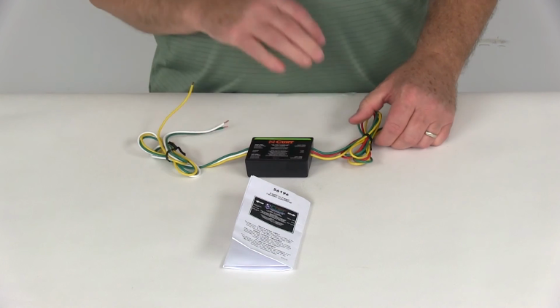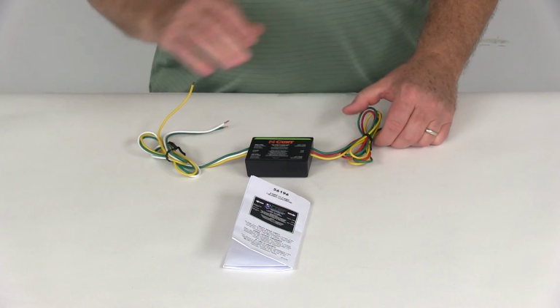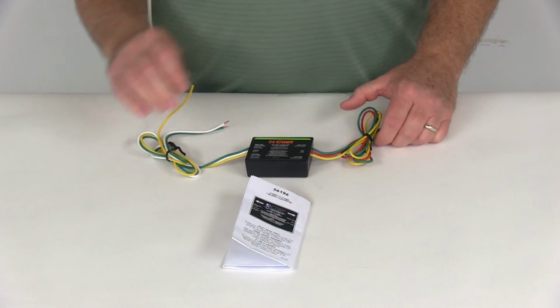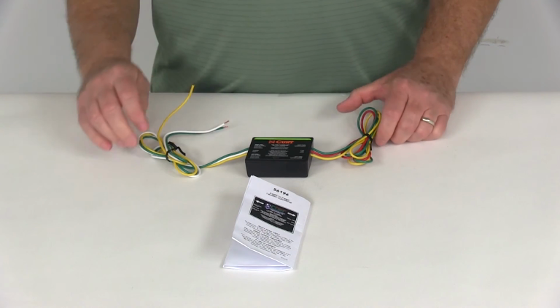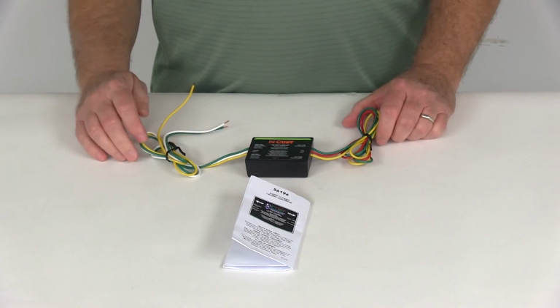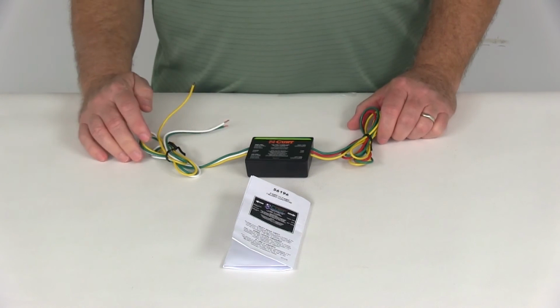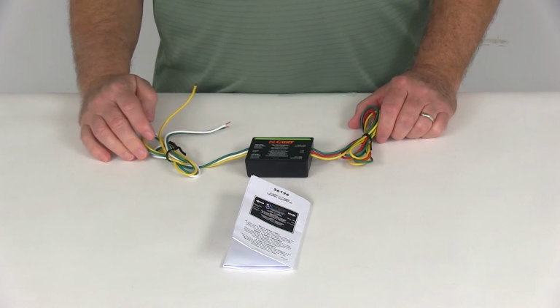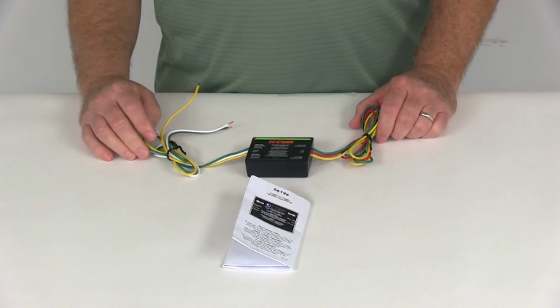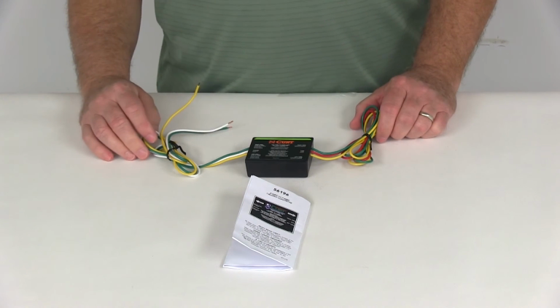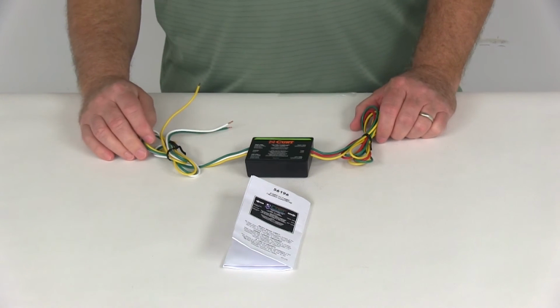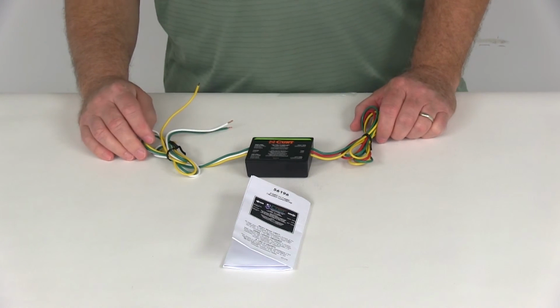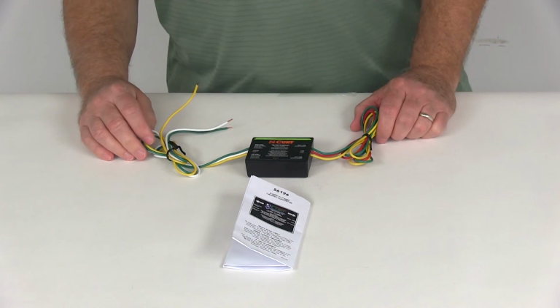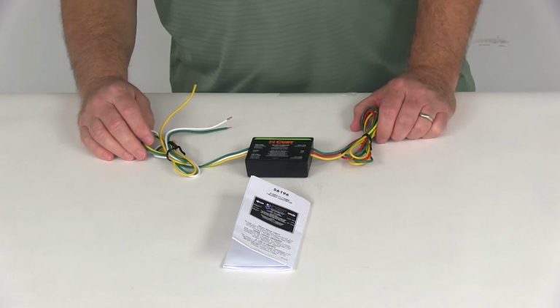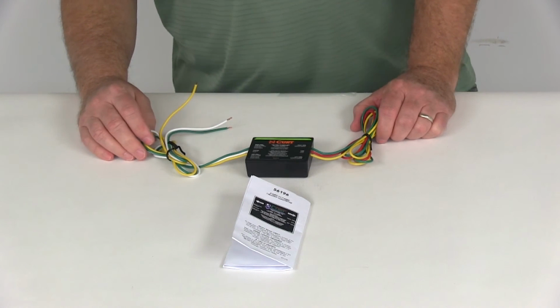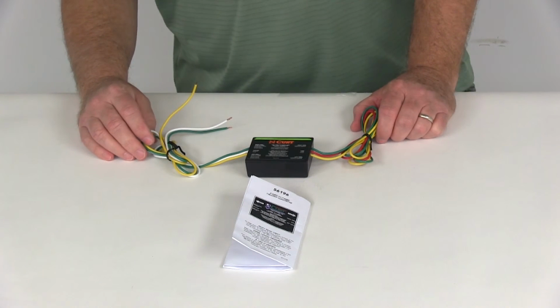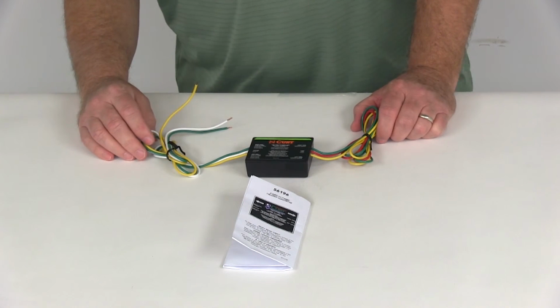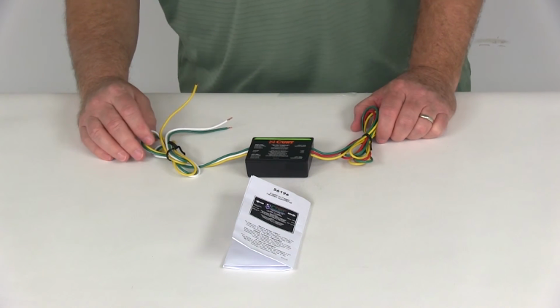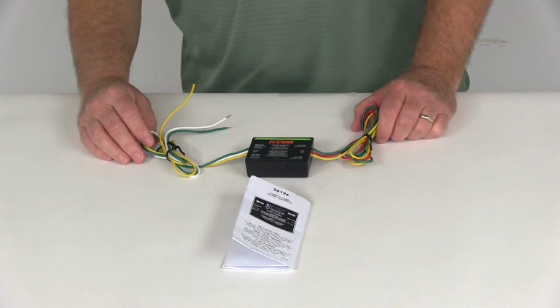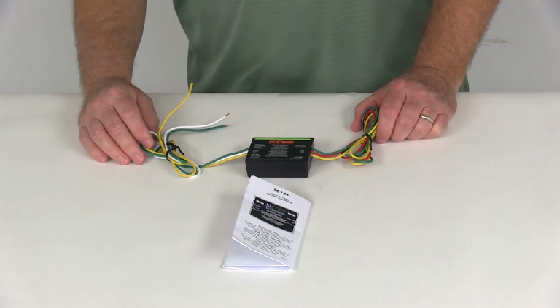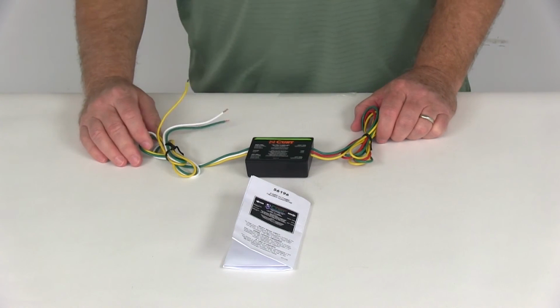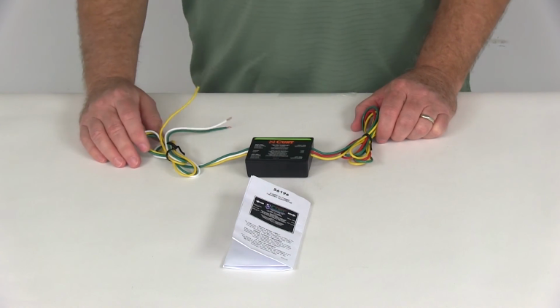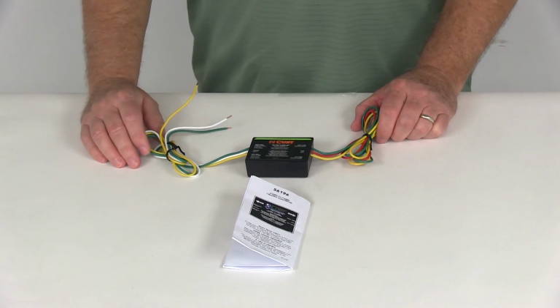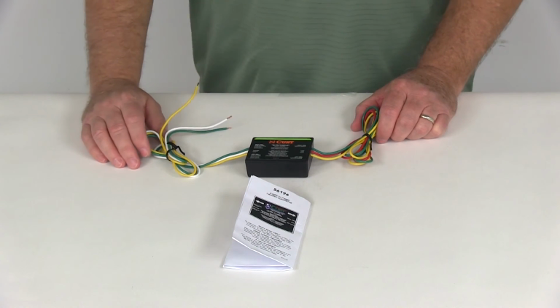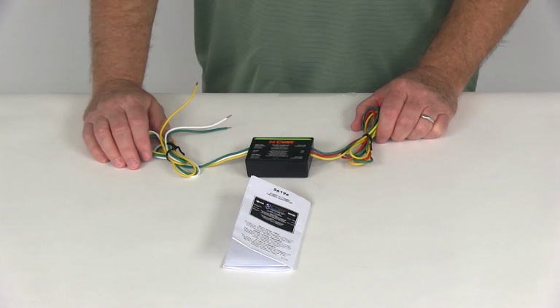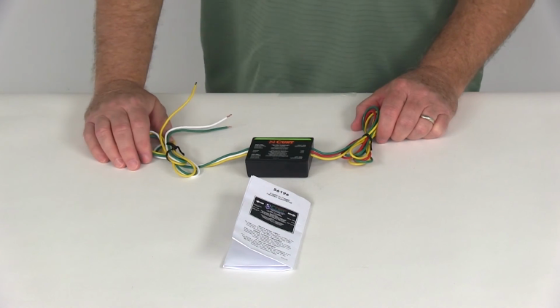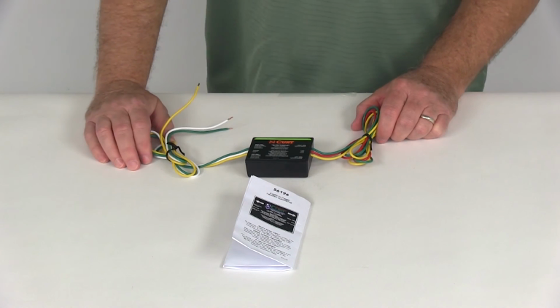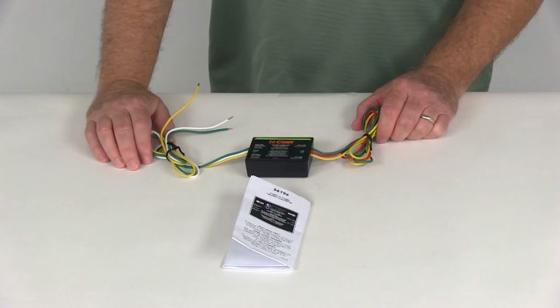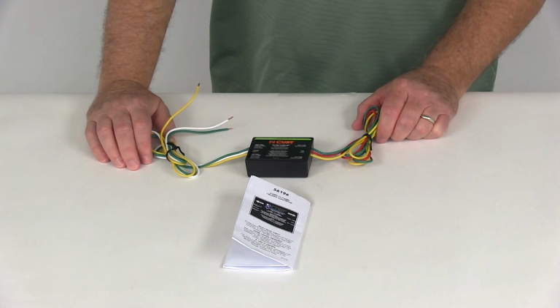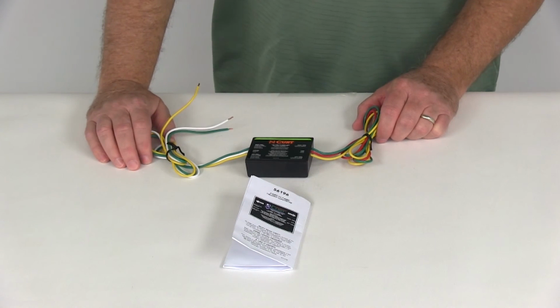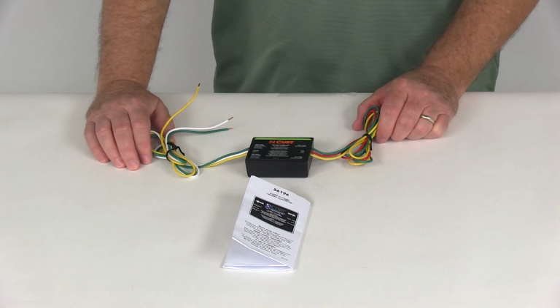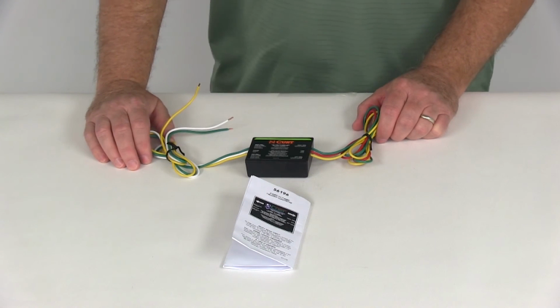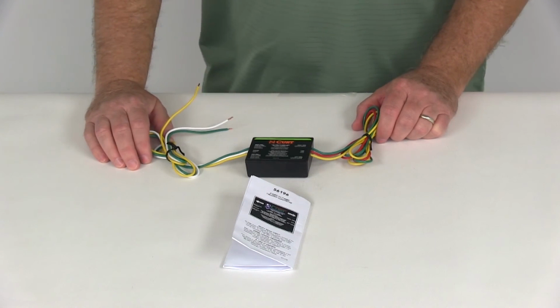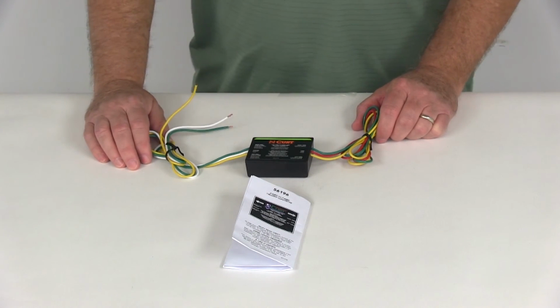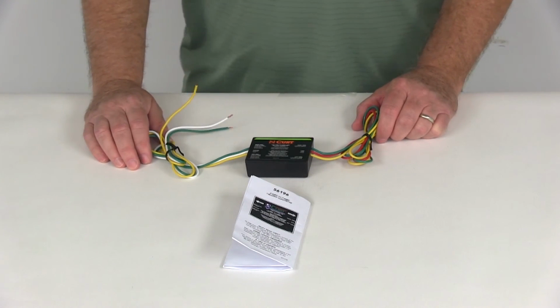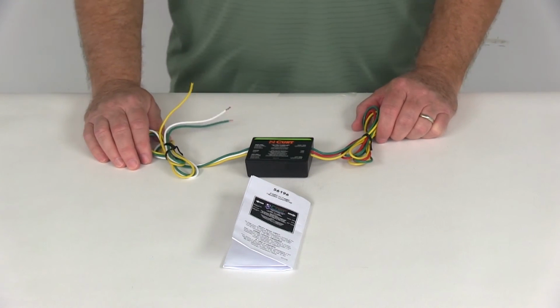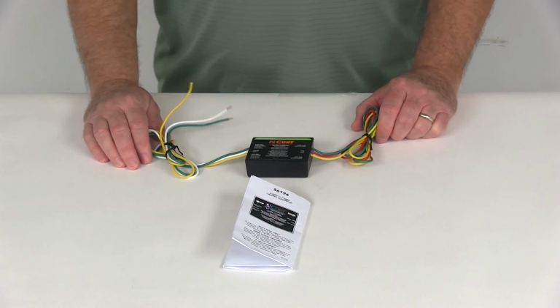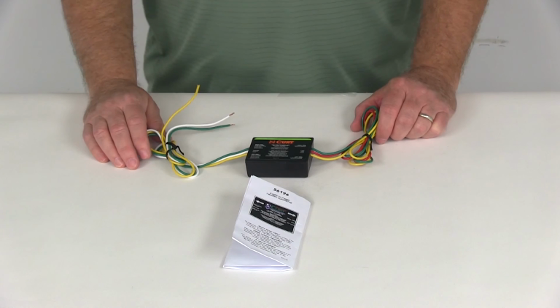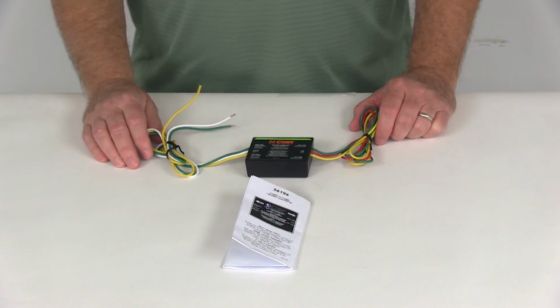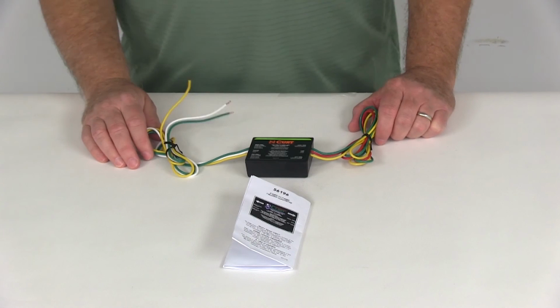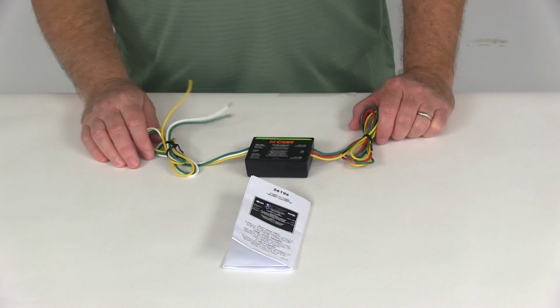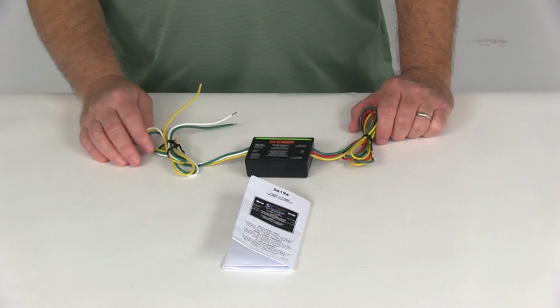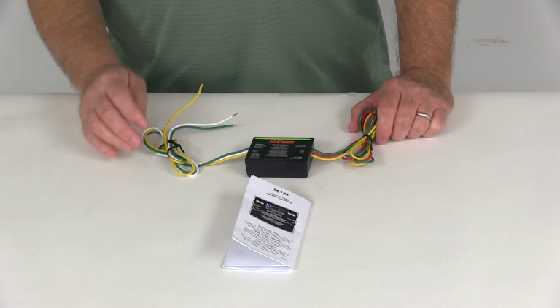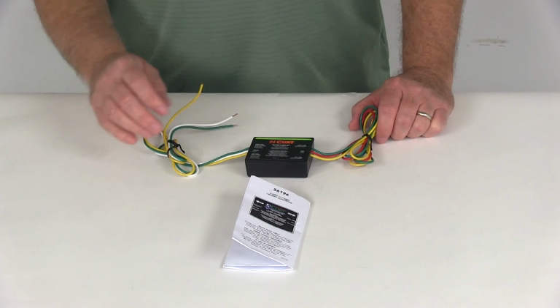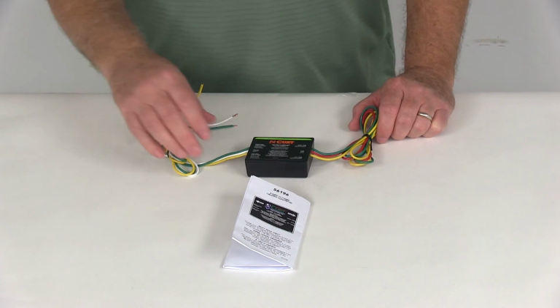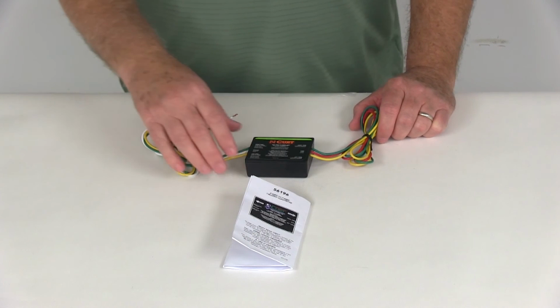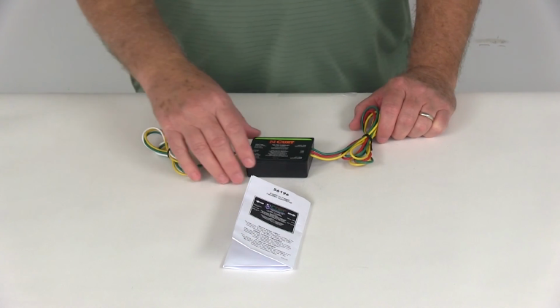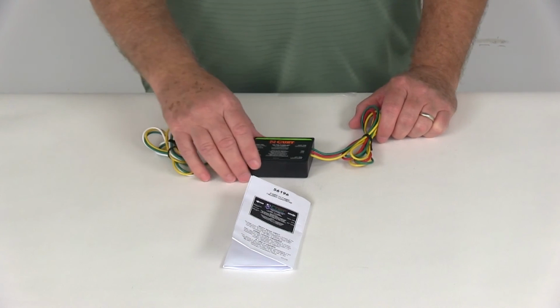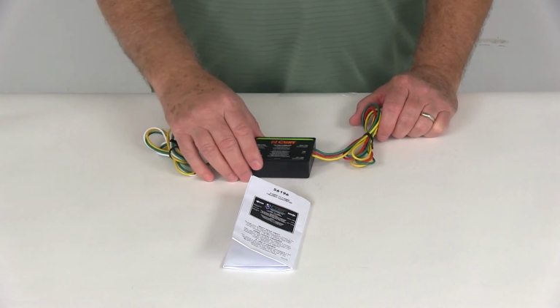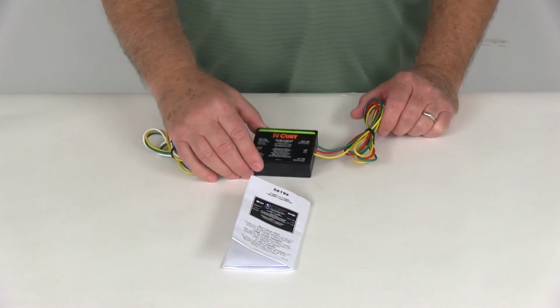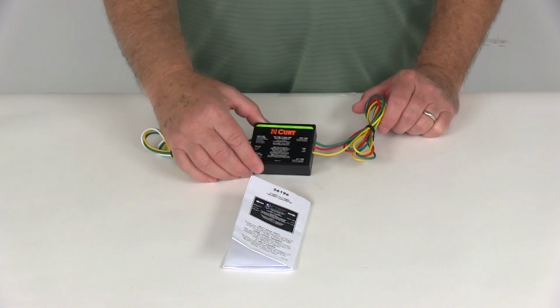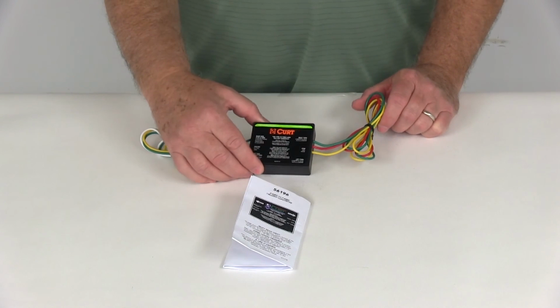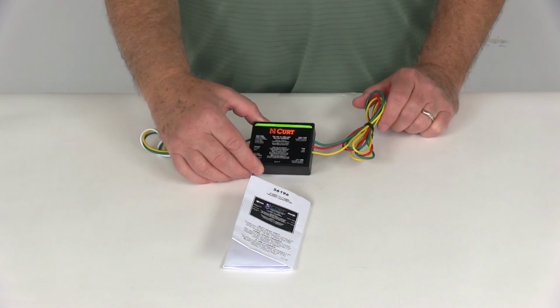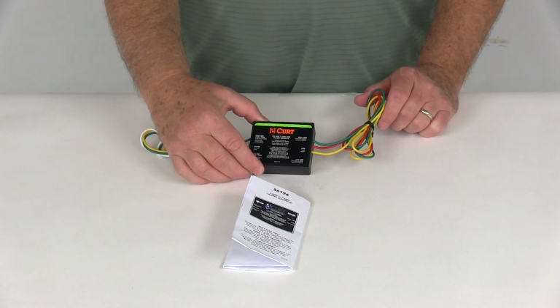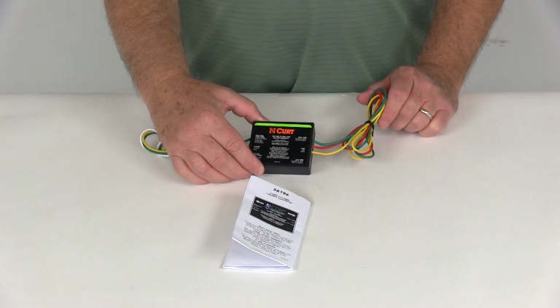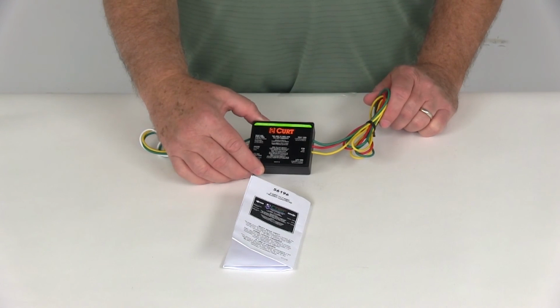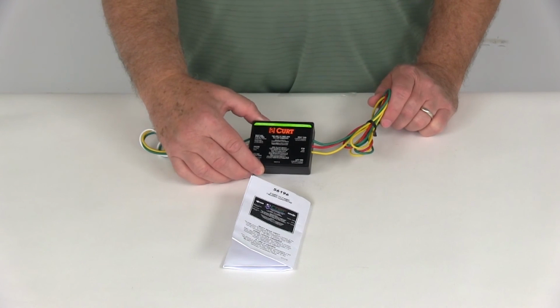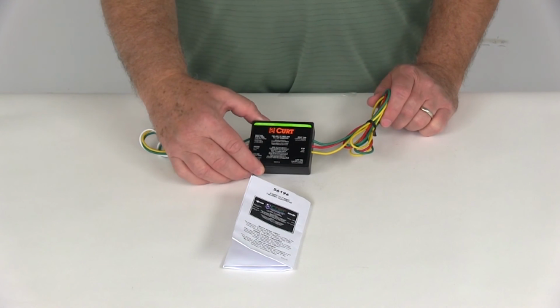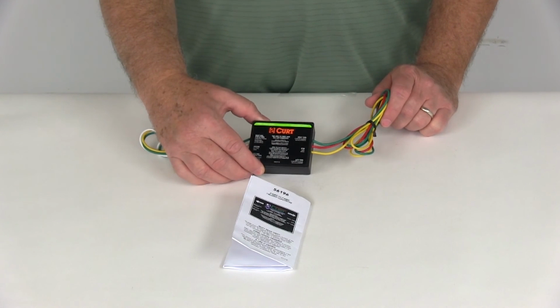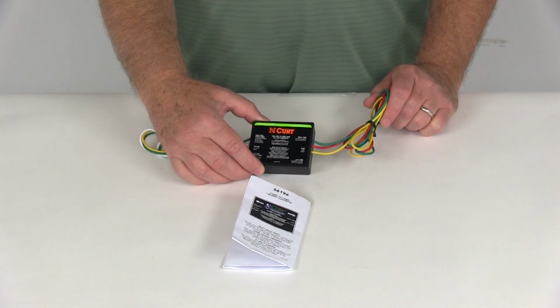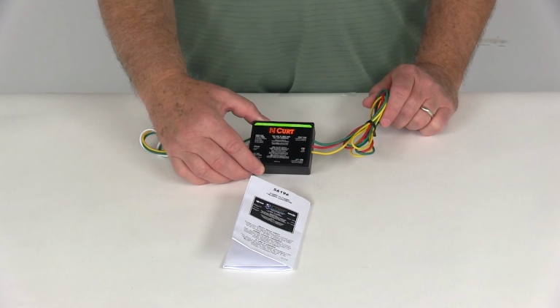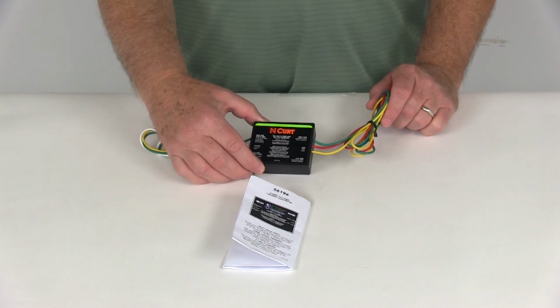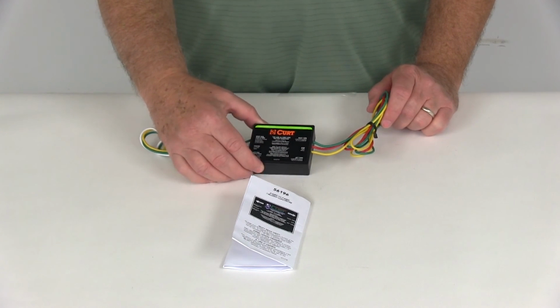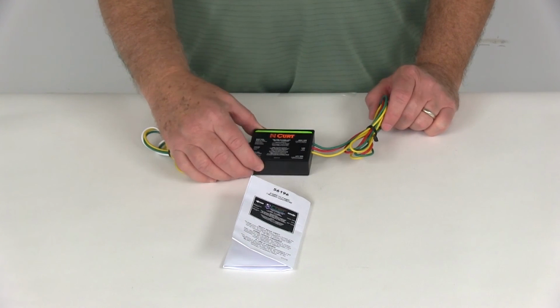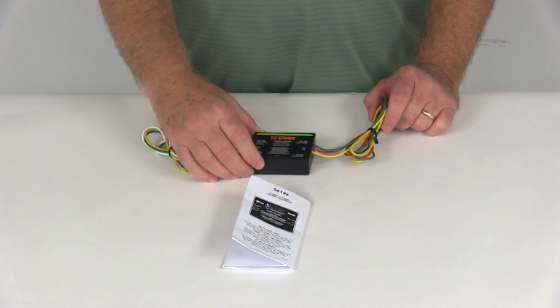That should do it for the review on part number C56196. This is the CURT vehicle-to-vehicle tail light converter.